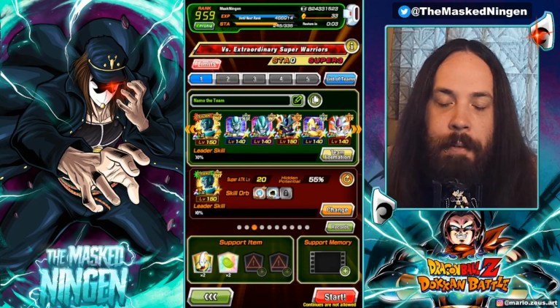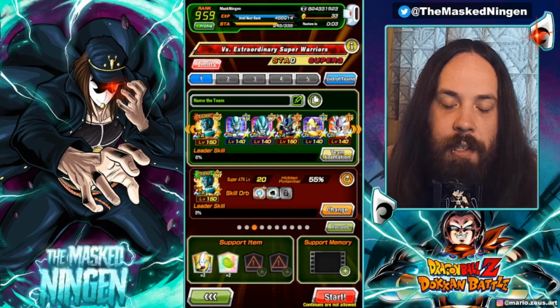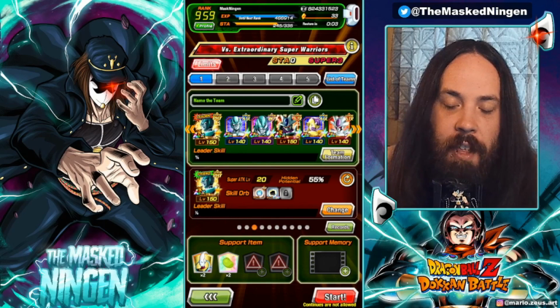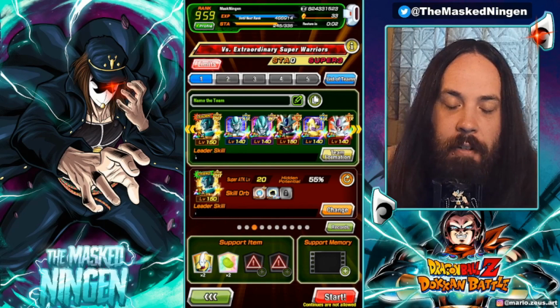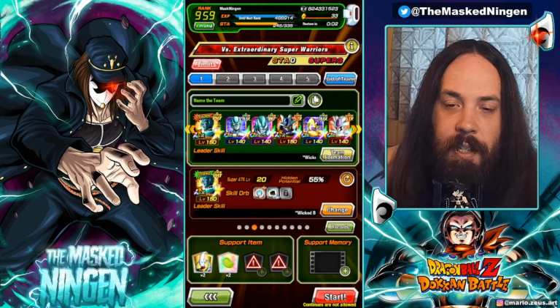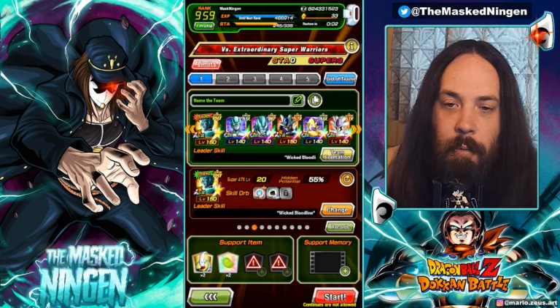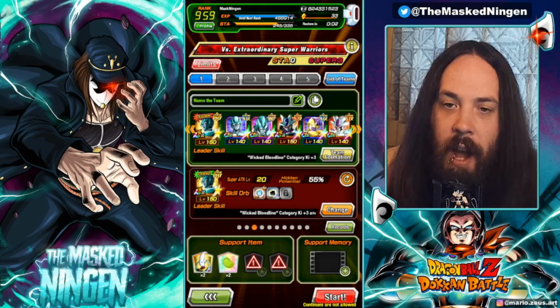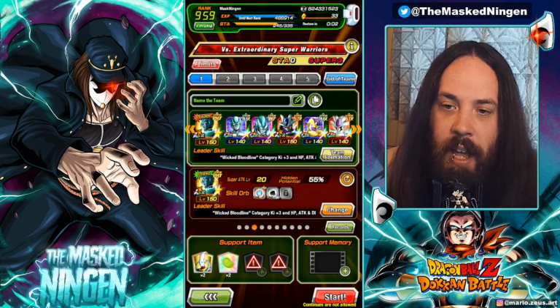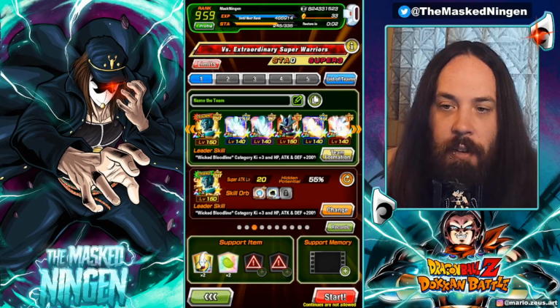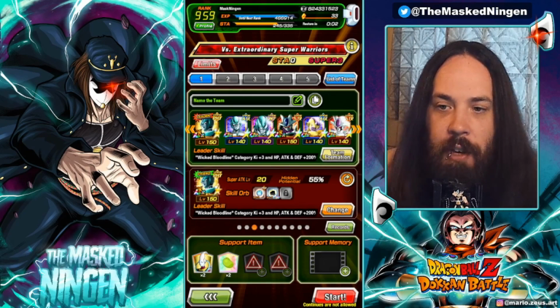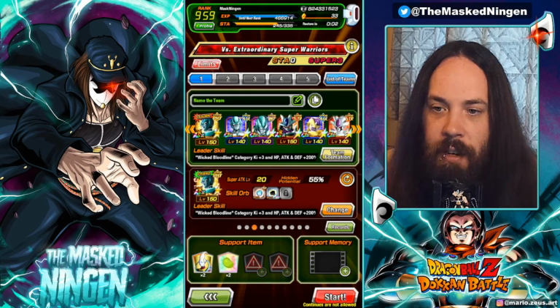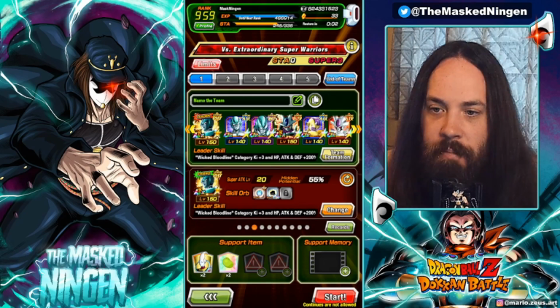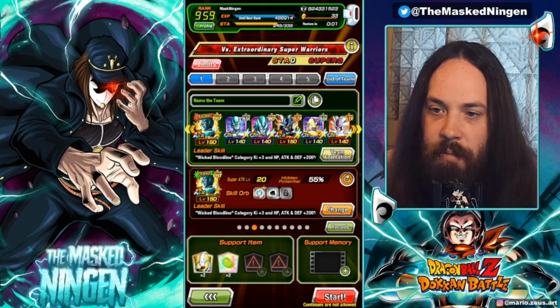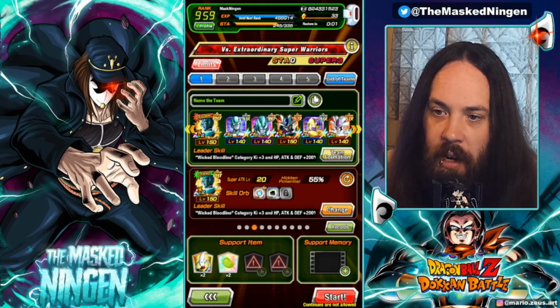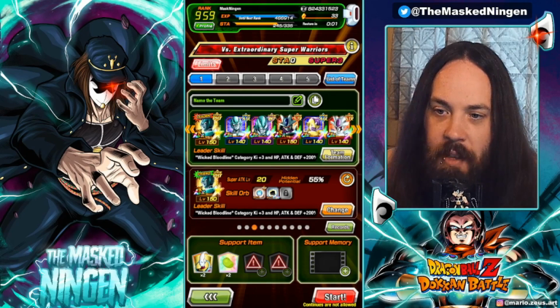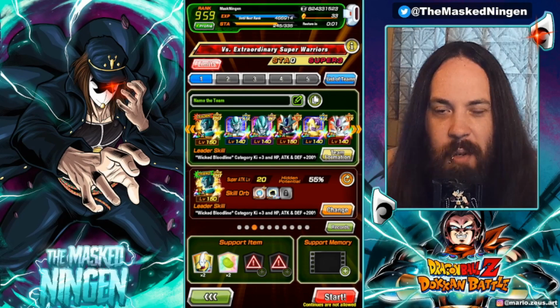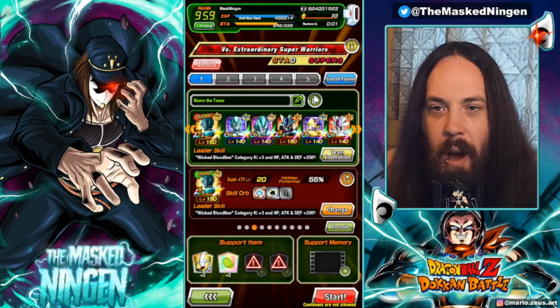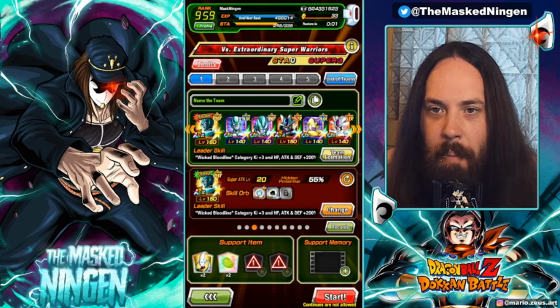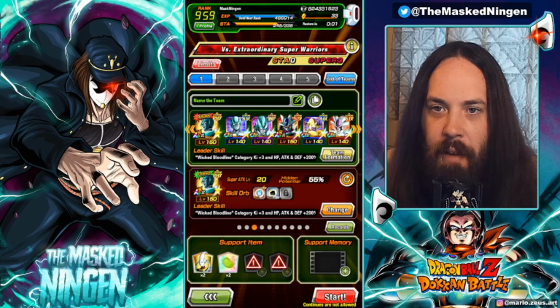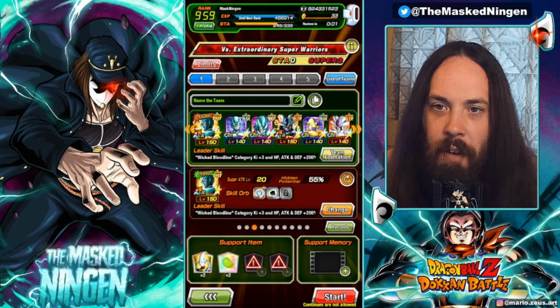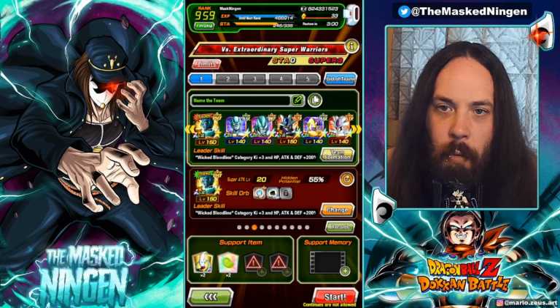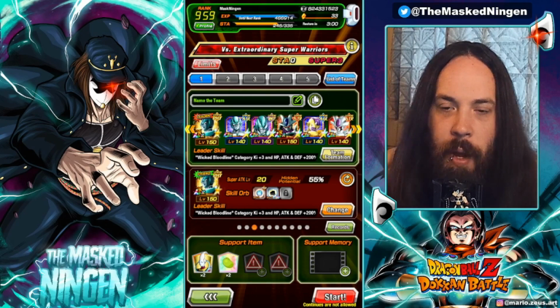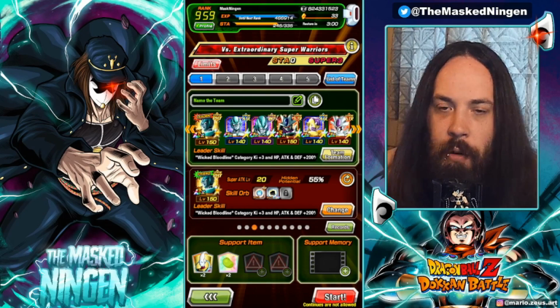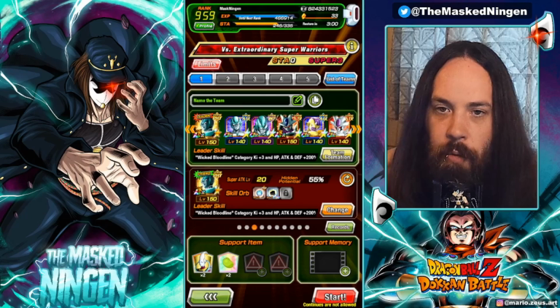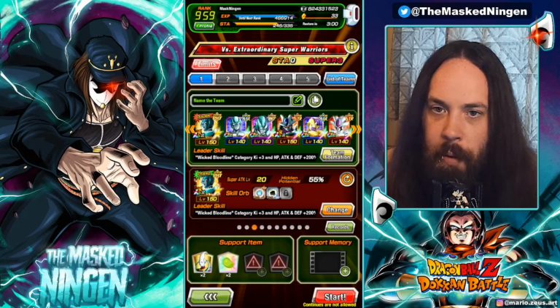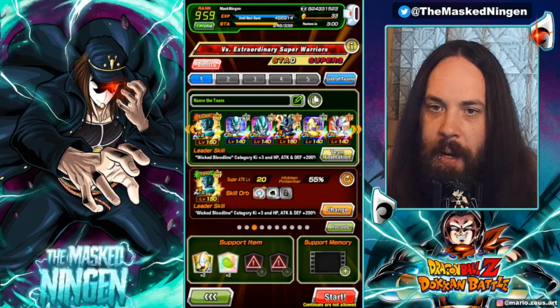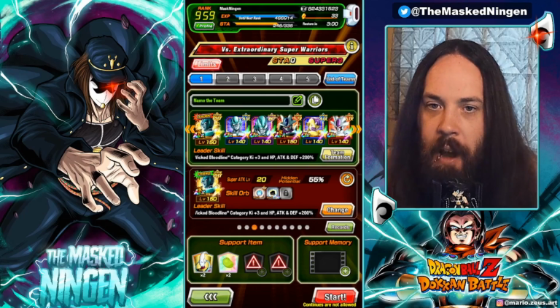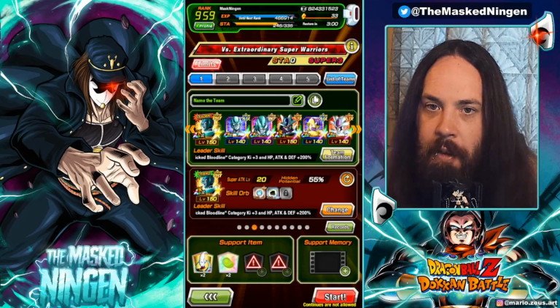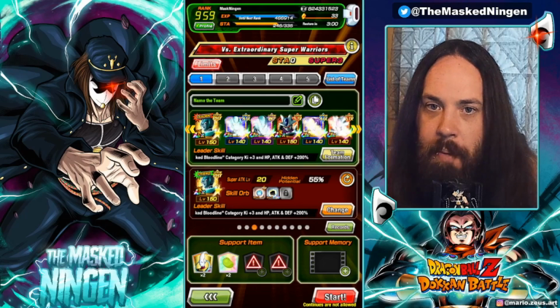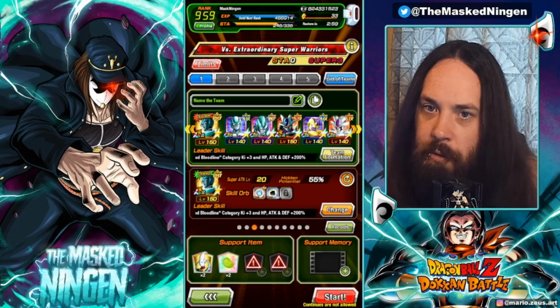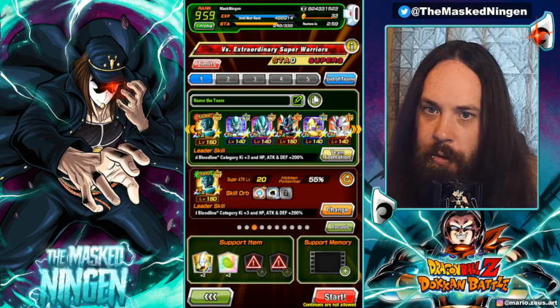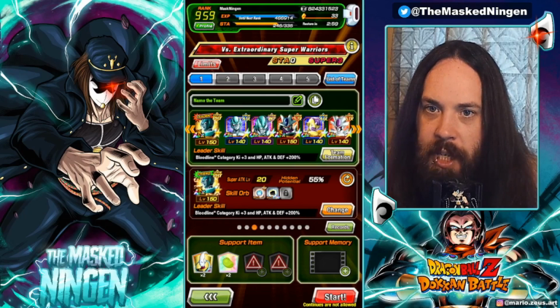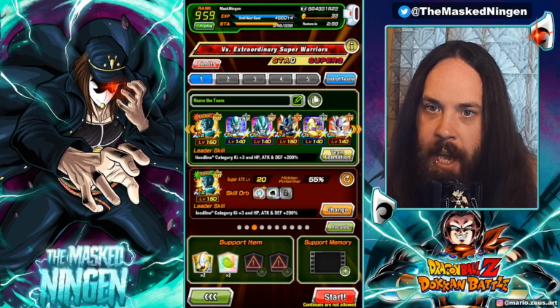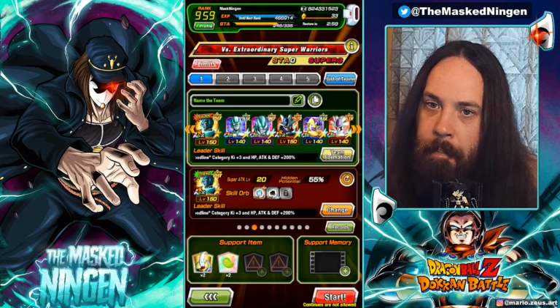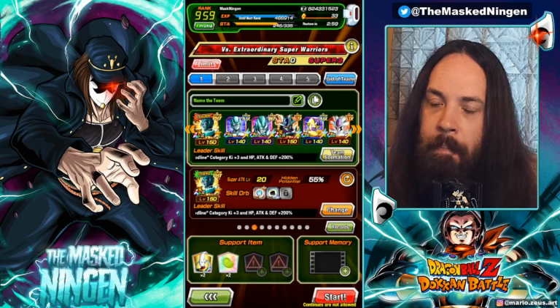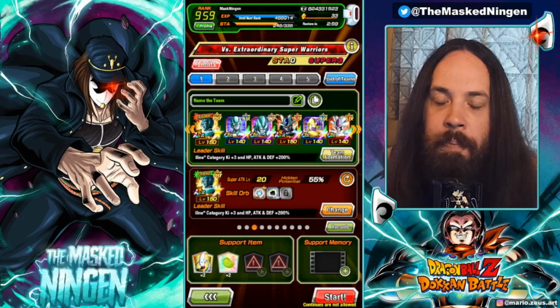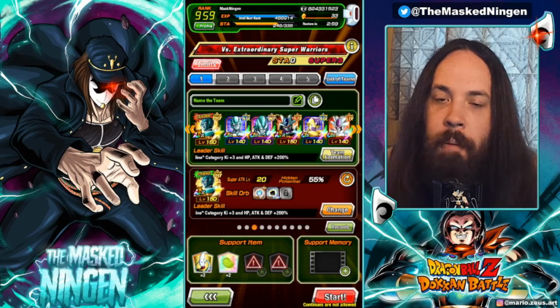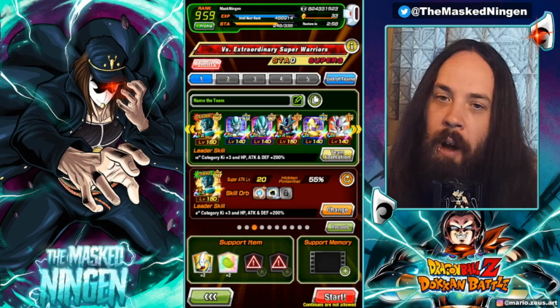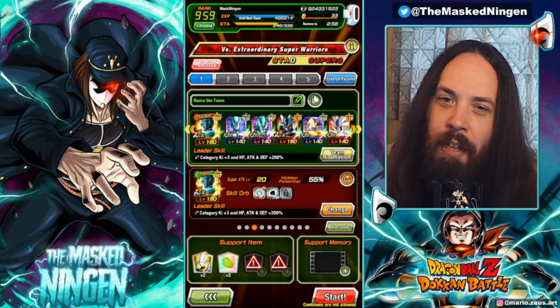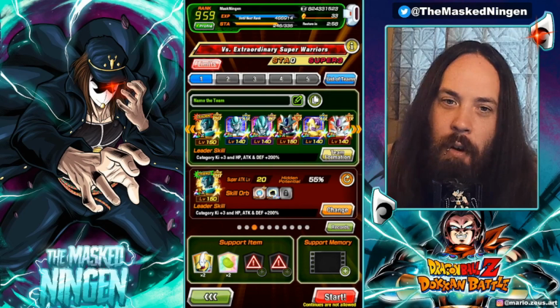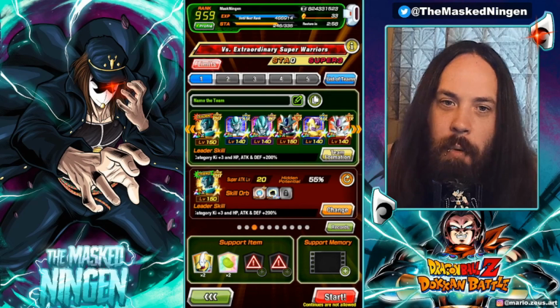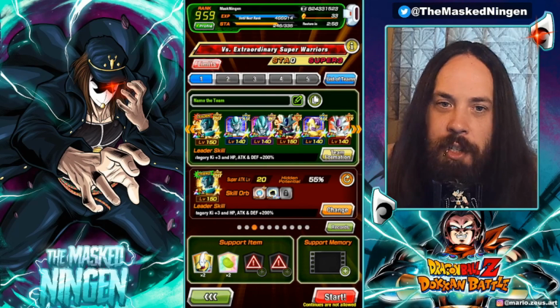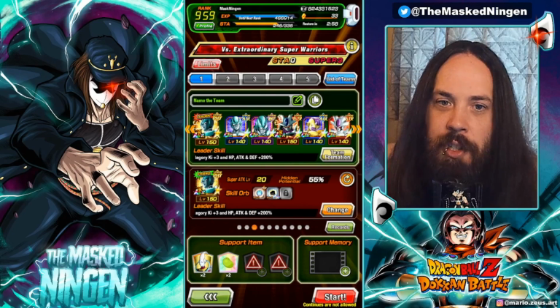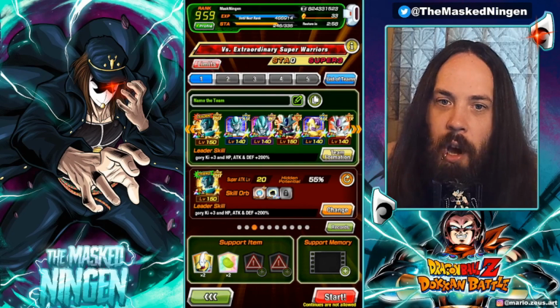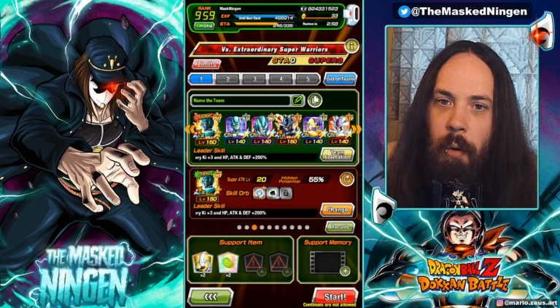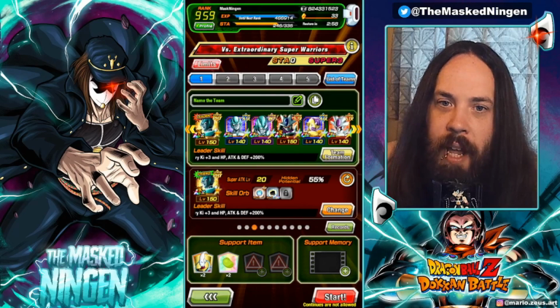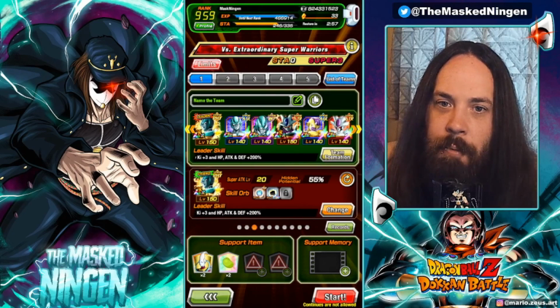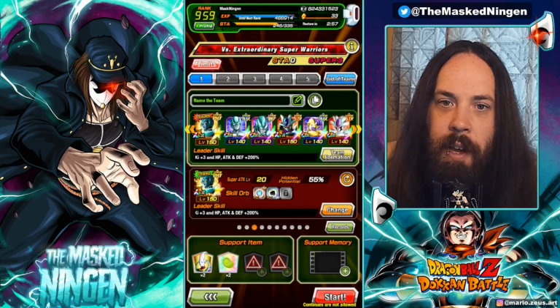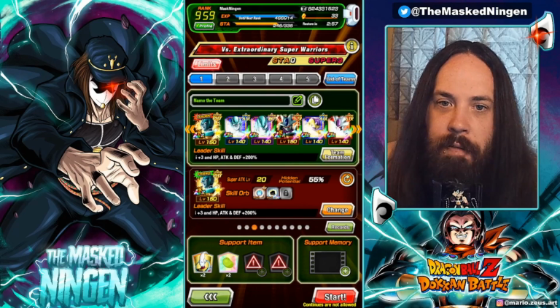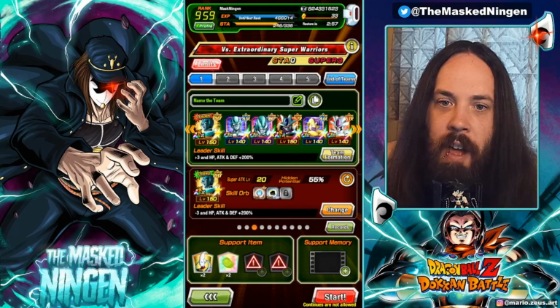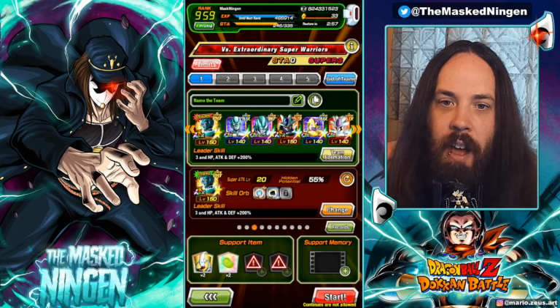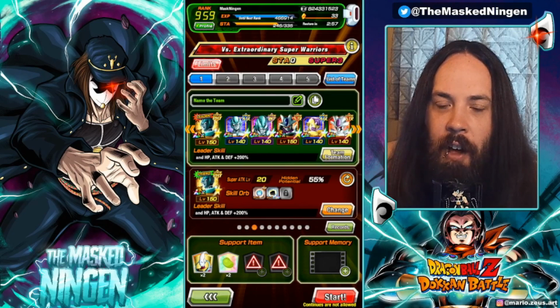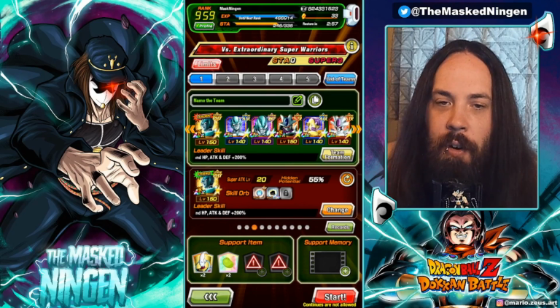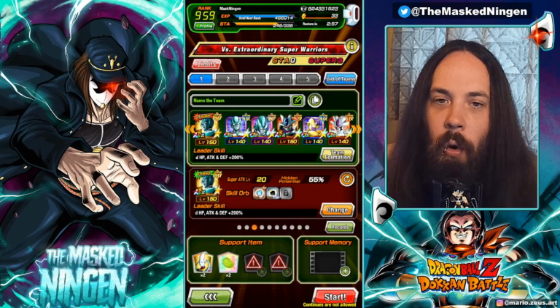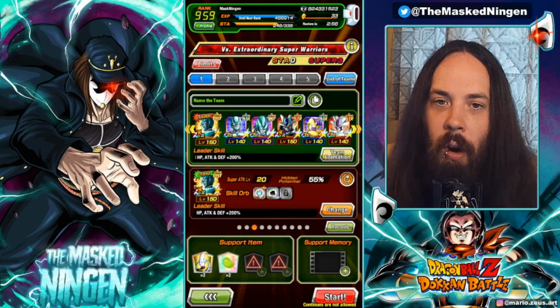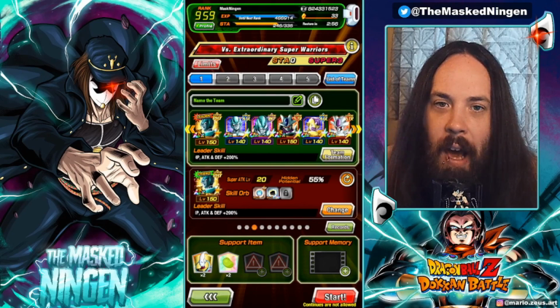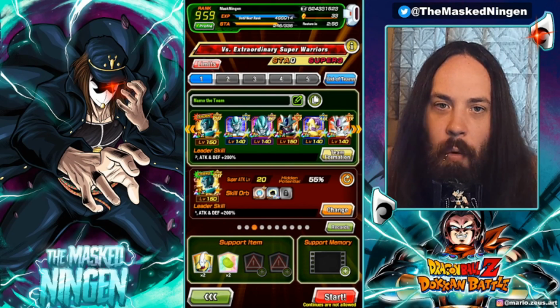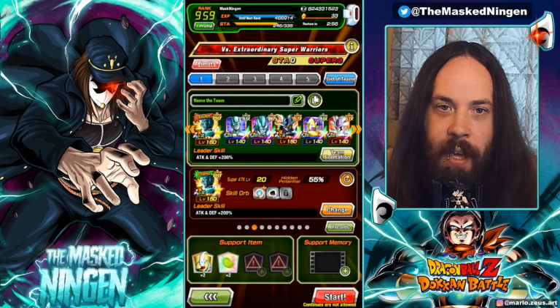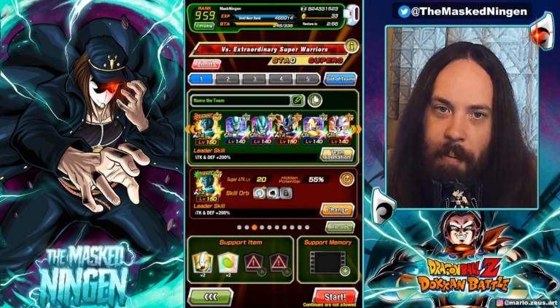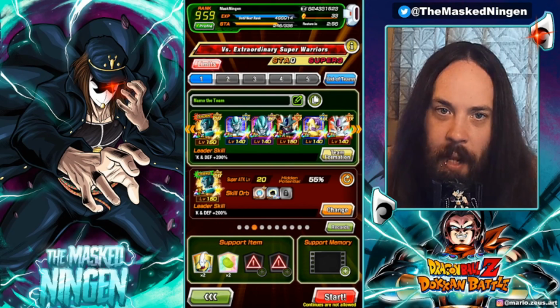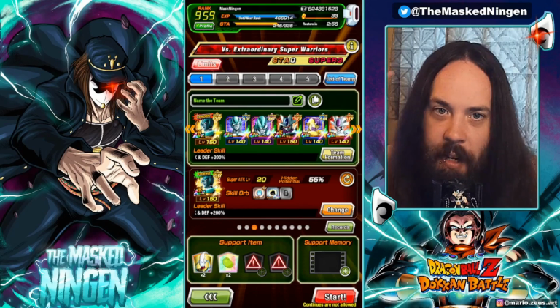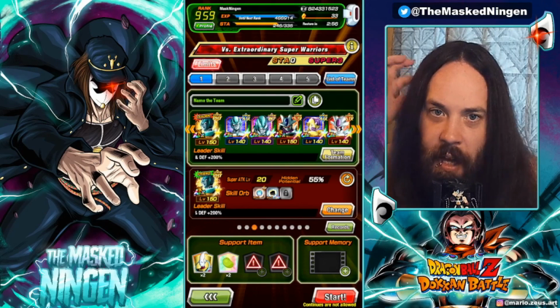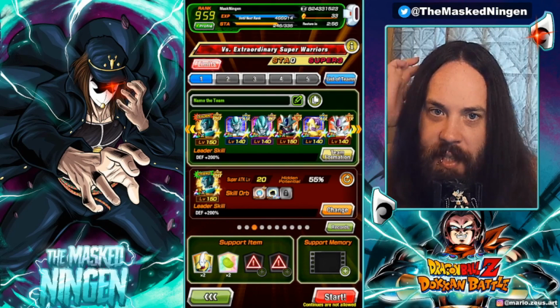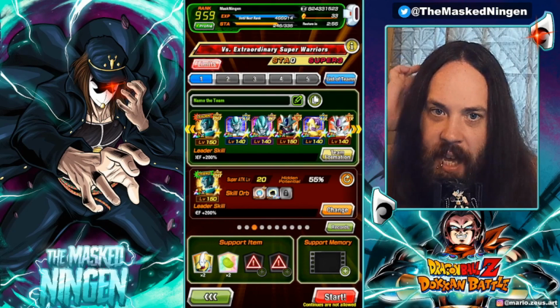Obviously for Artificial Lifeforms you don't have to use Metal Coolers because they are Wicked Bloodline units as well. So there's quite a bit of wiggle room in how you build your team.